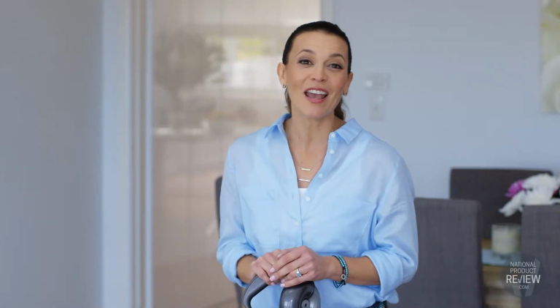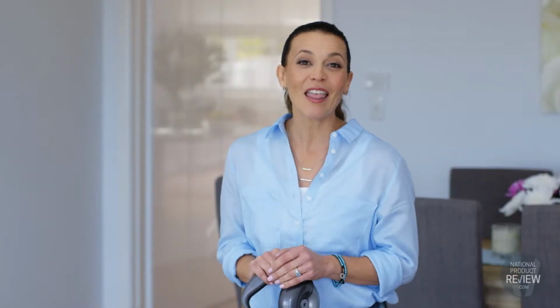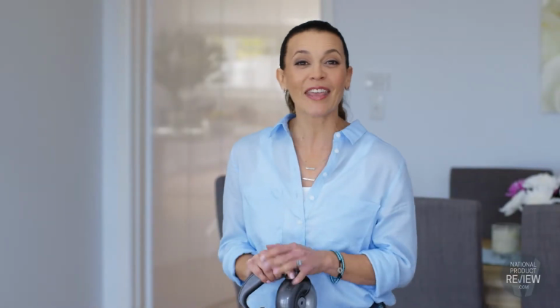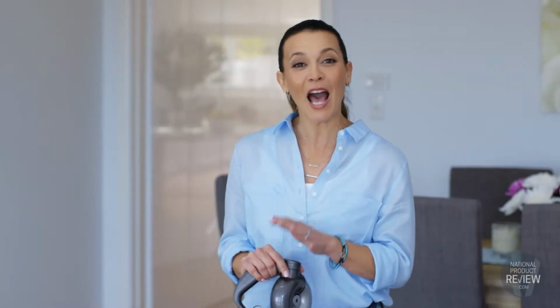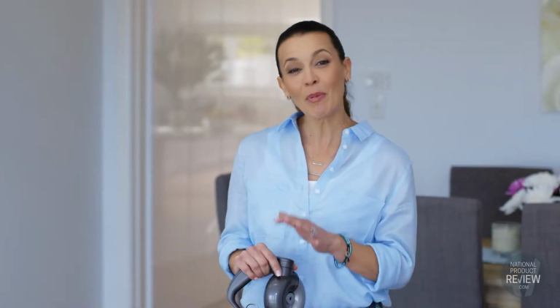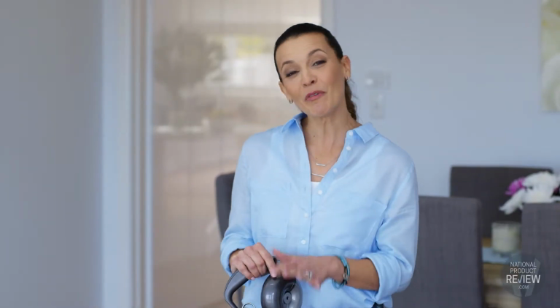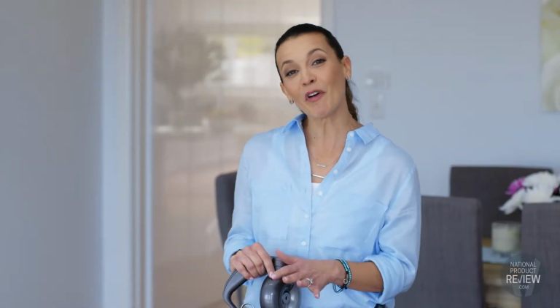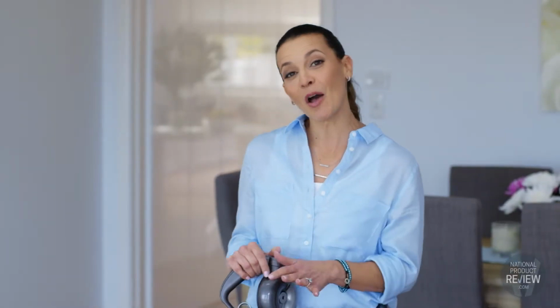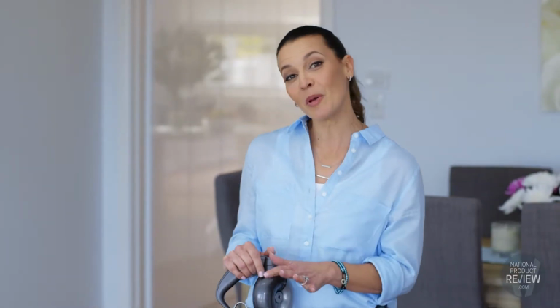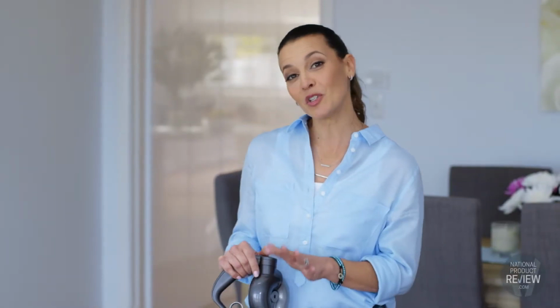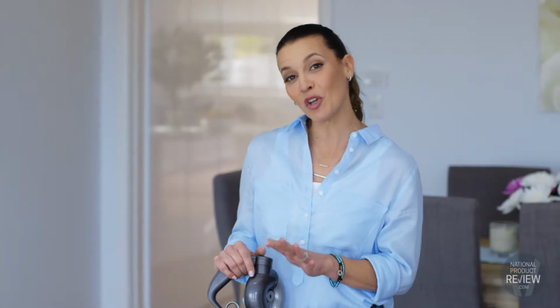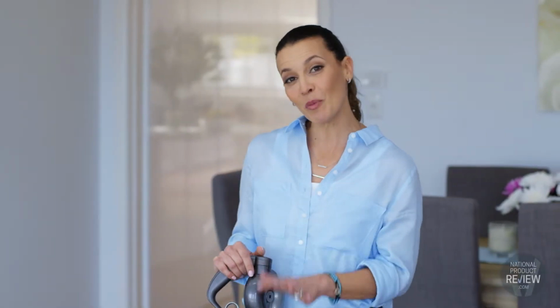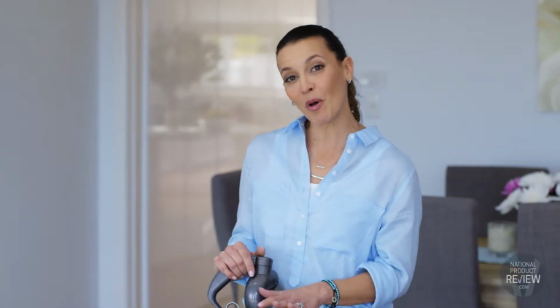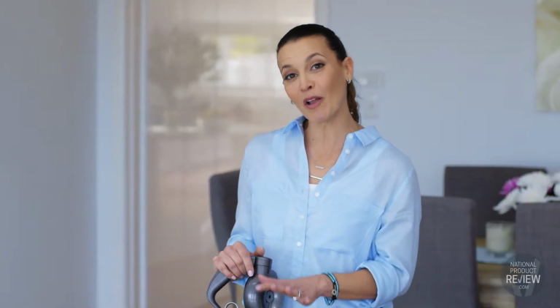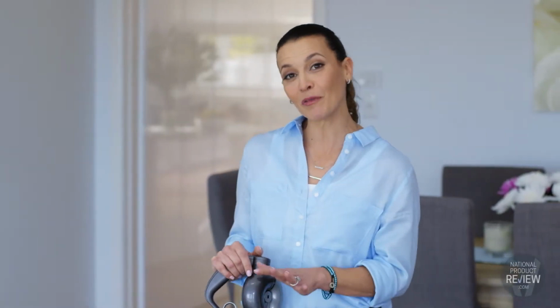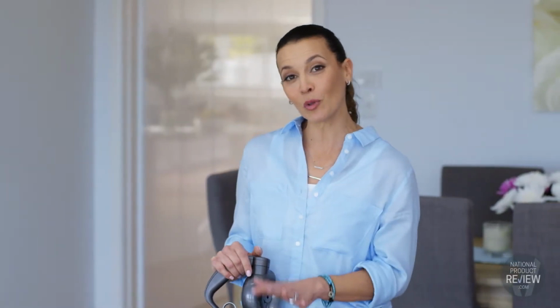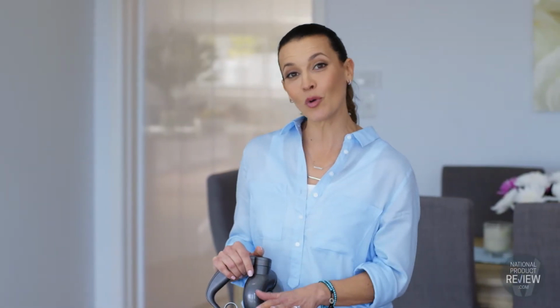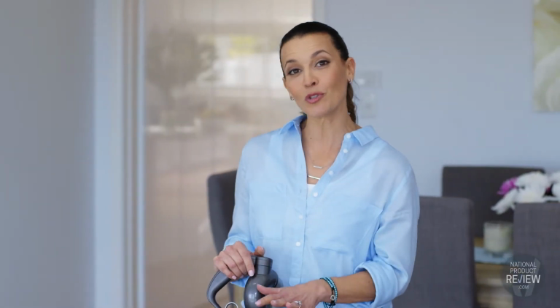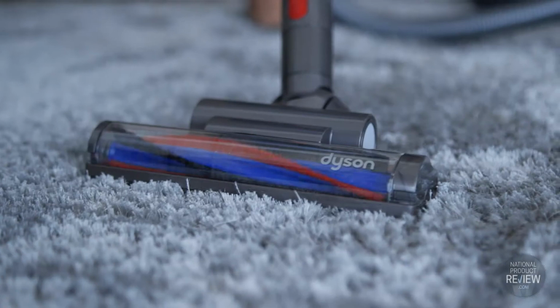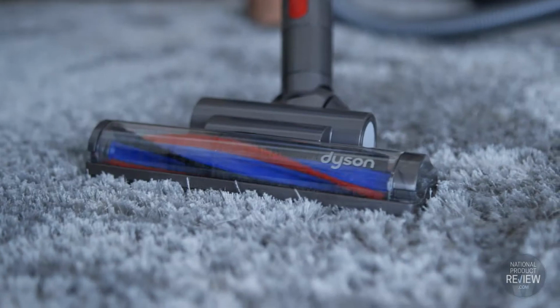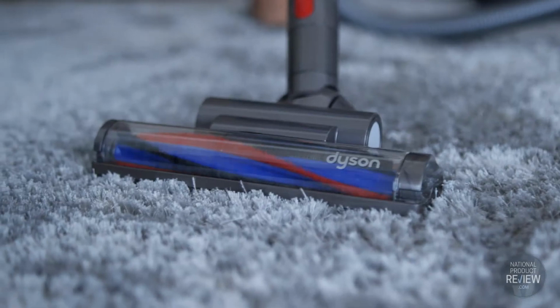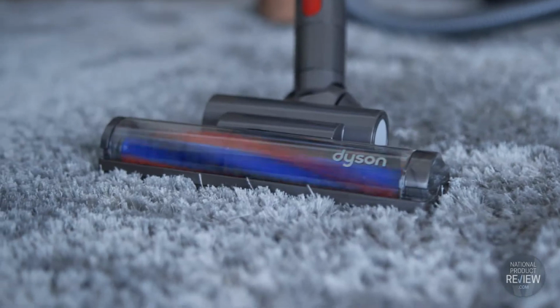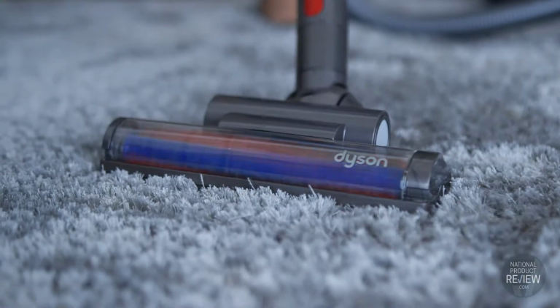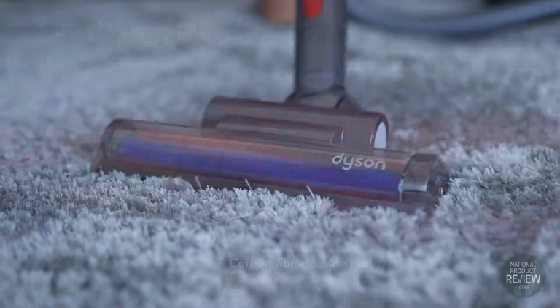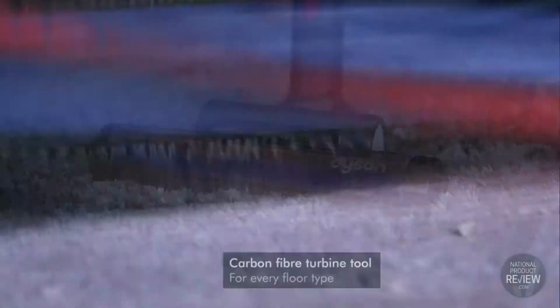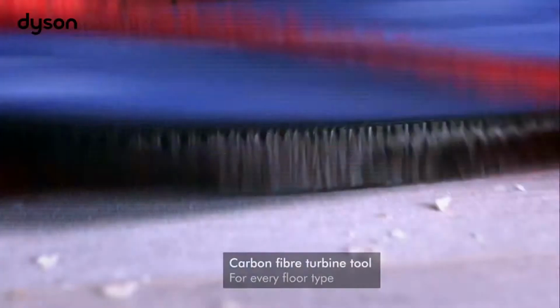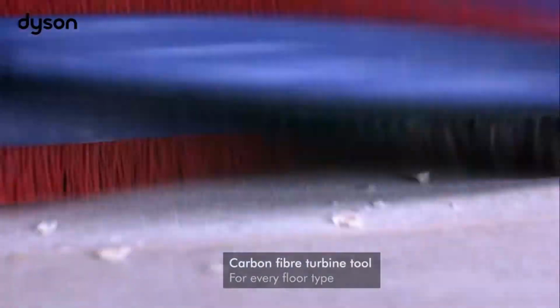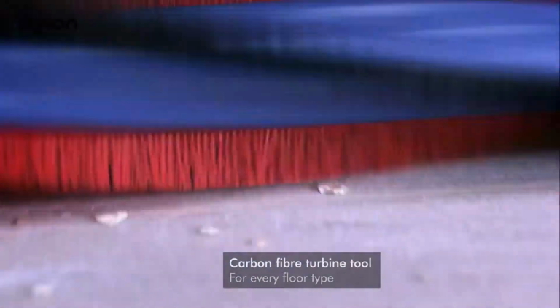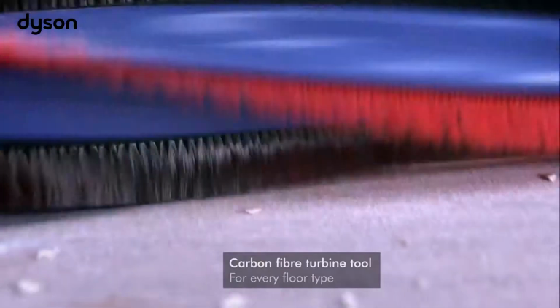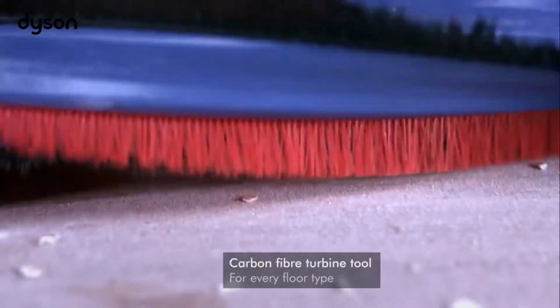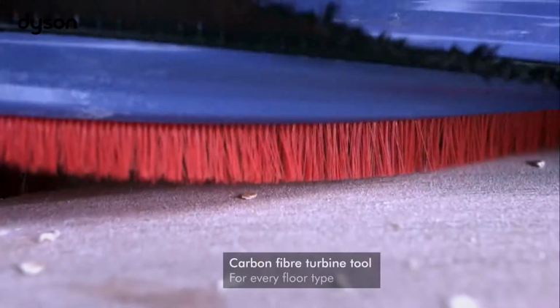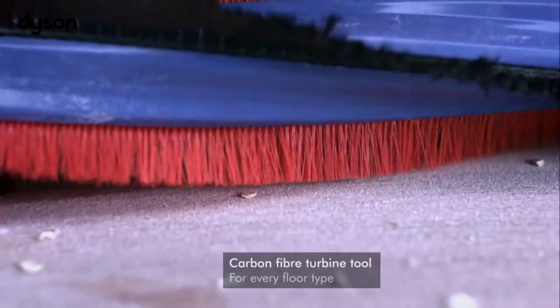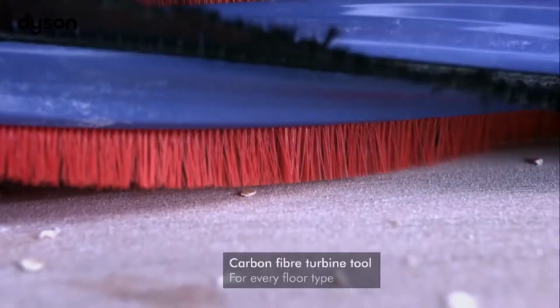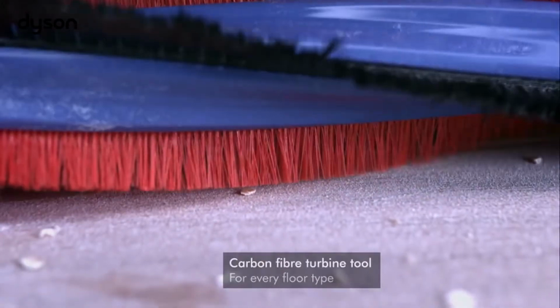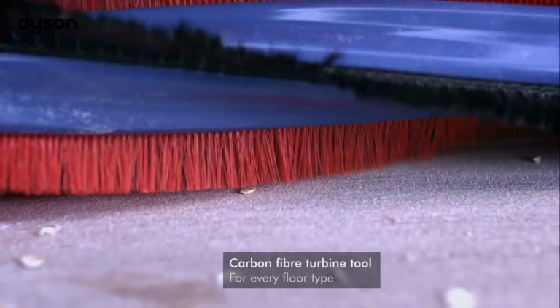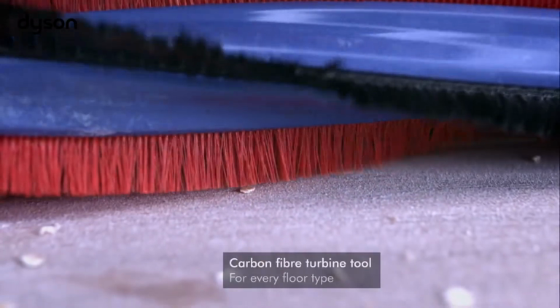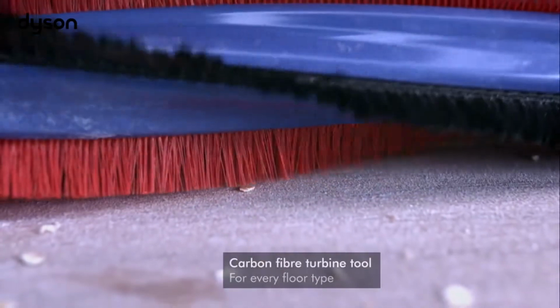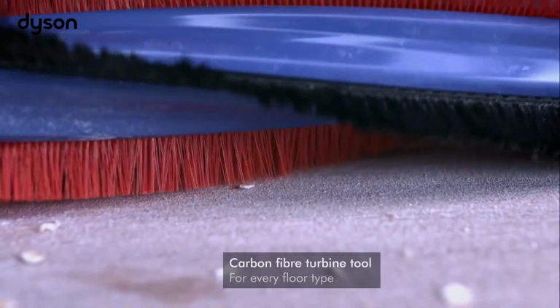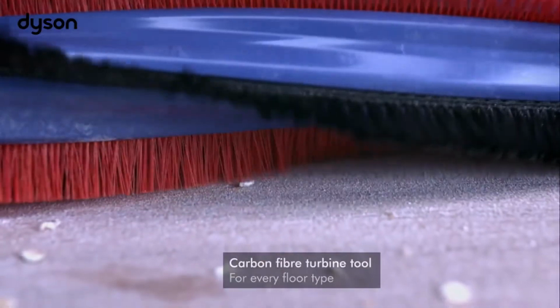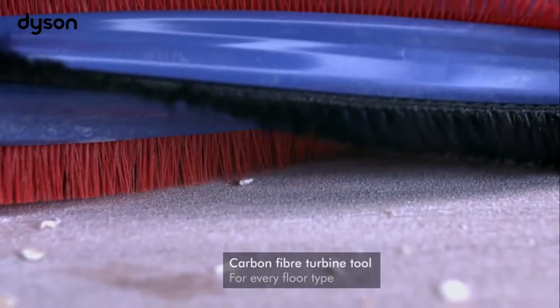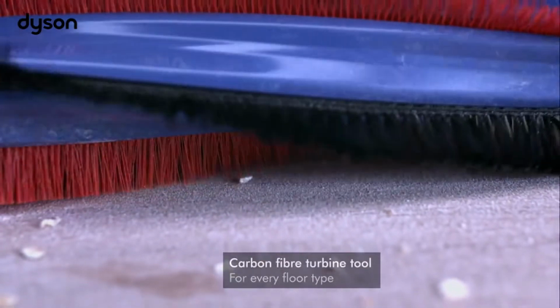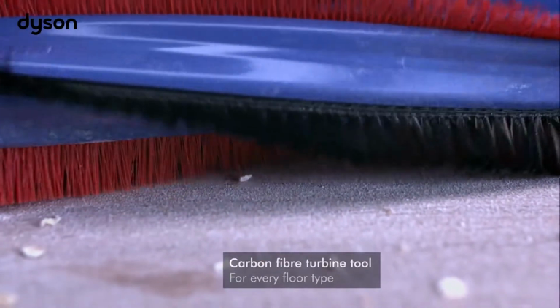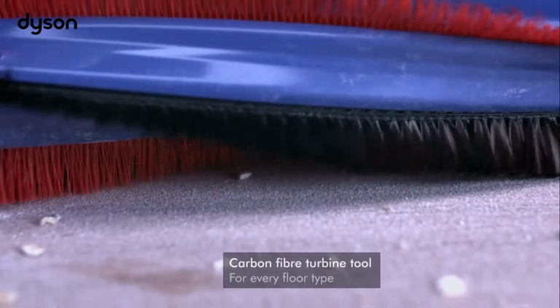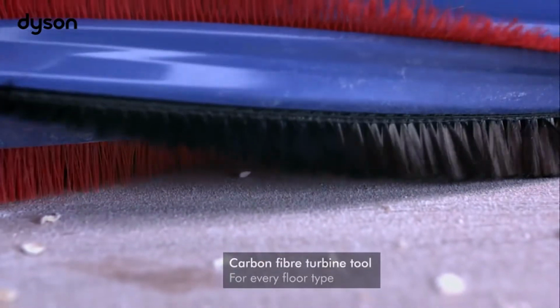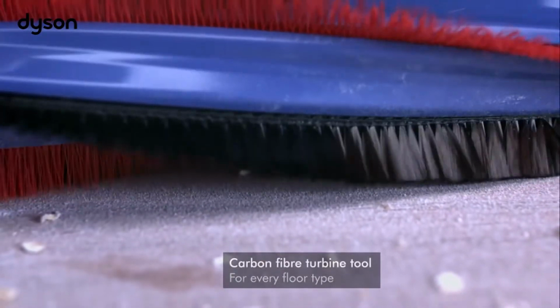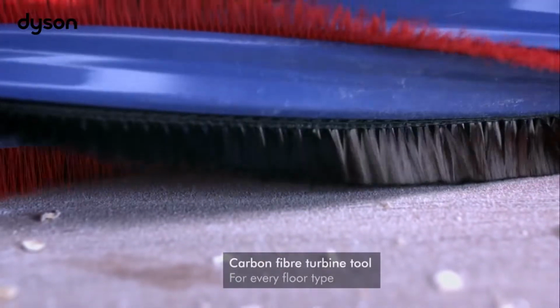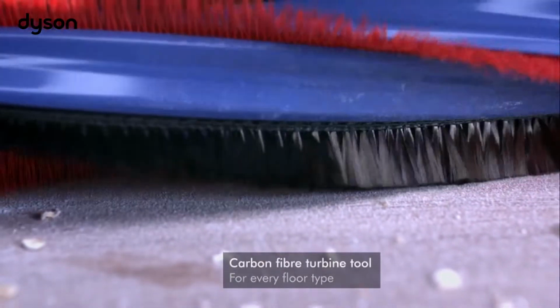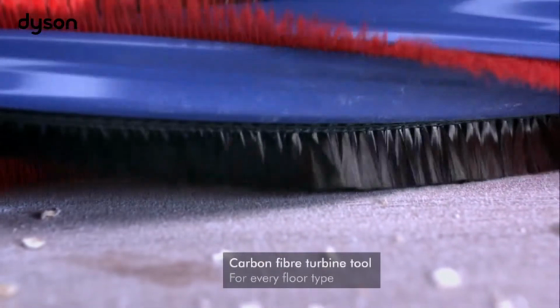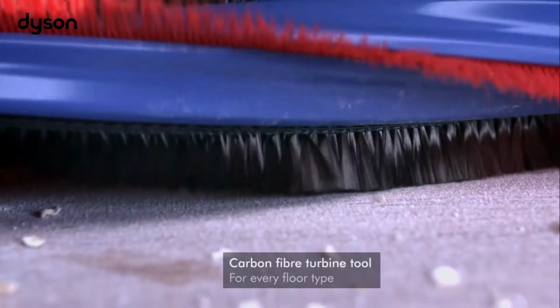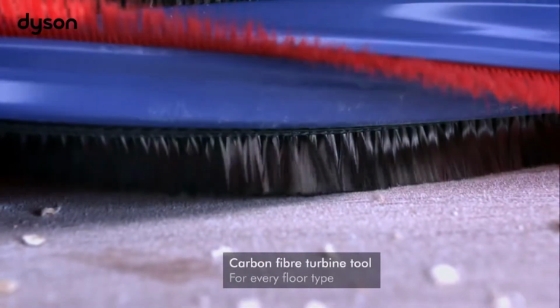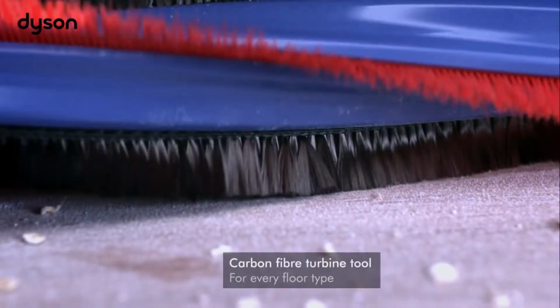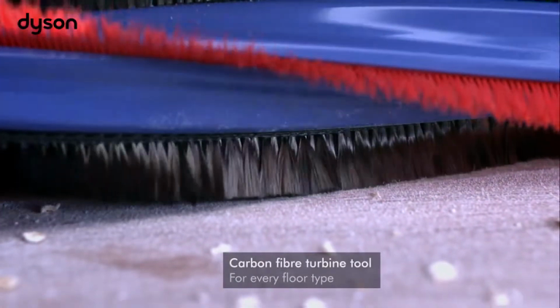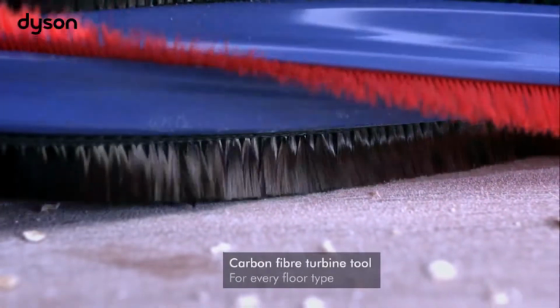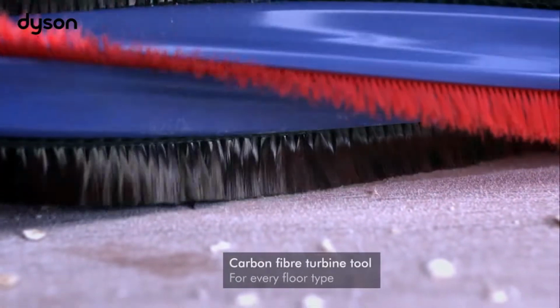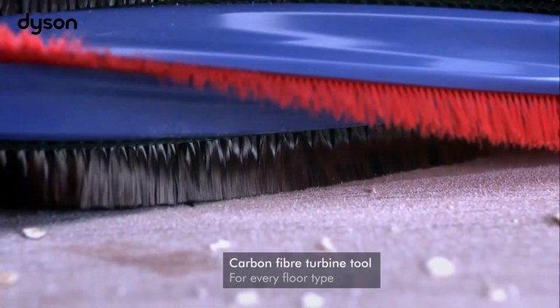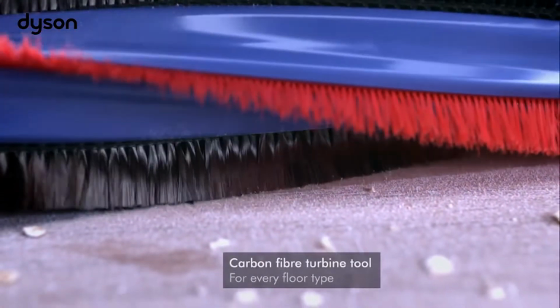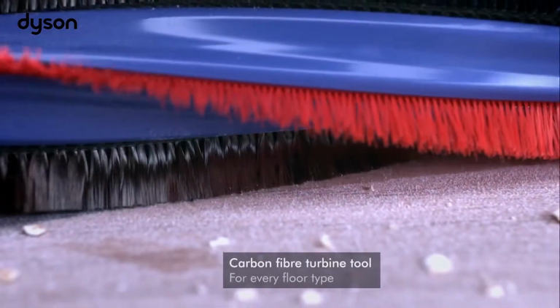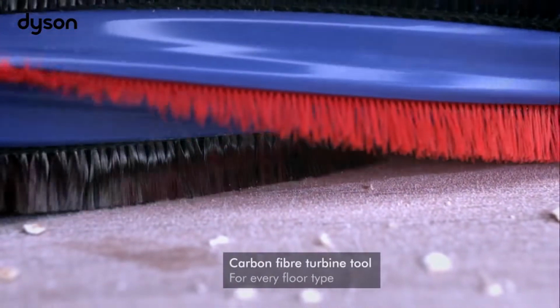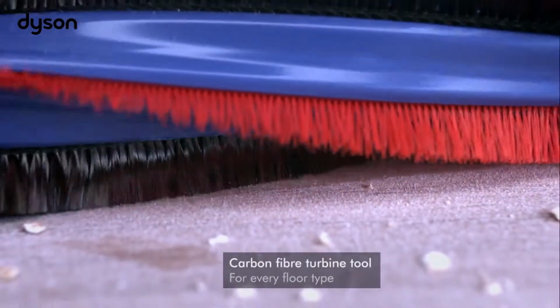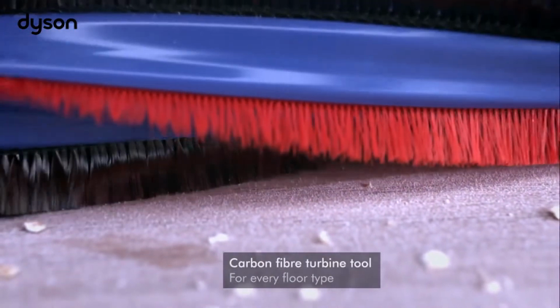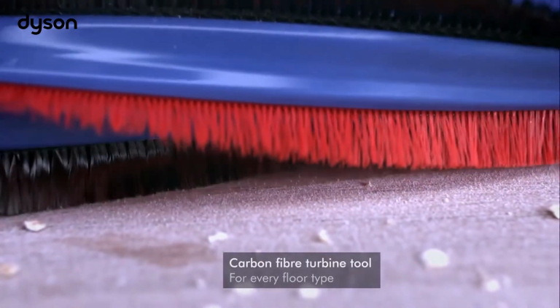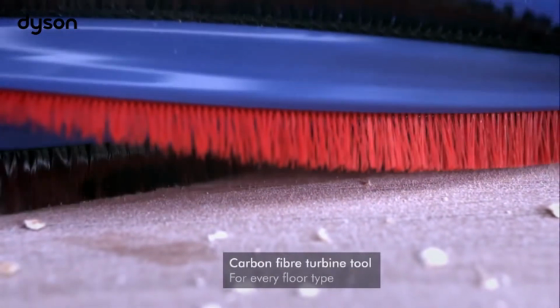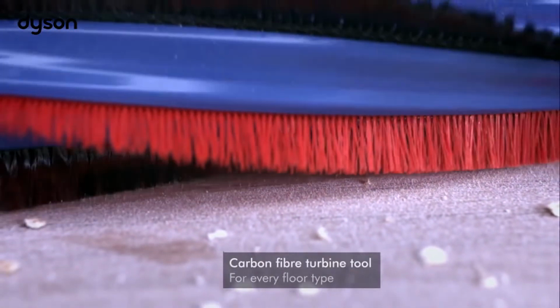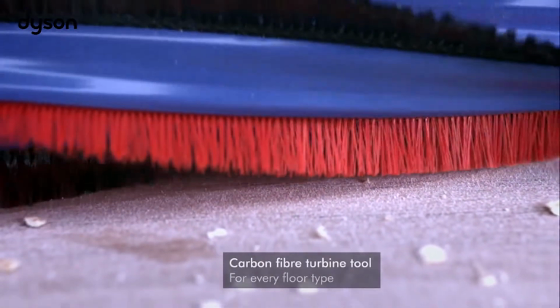The carbon fibre turbine floor tool picks up fine dust and the stiff nylon bristles help remove that ground-in dirt.